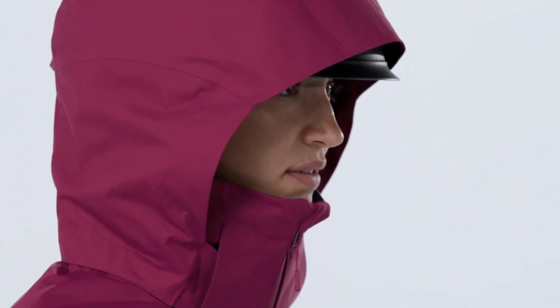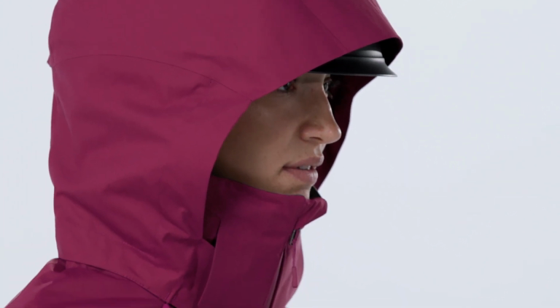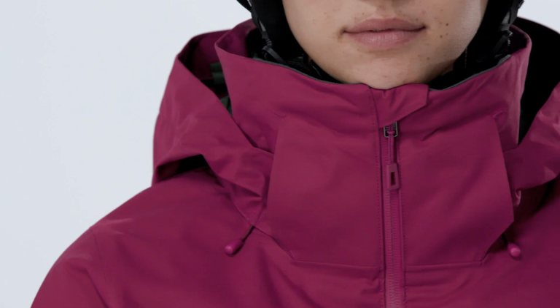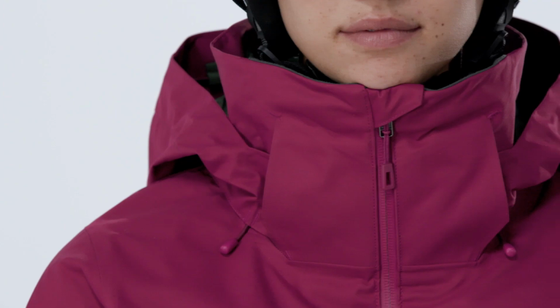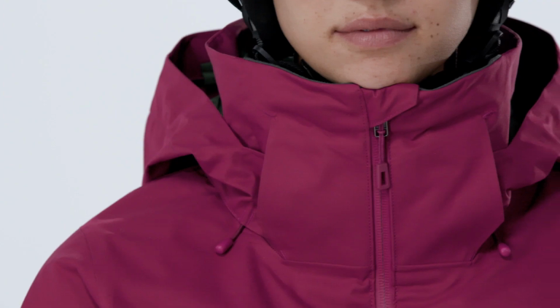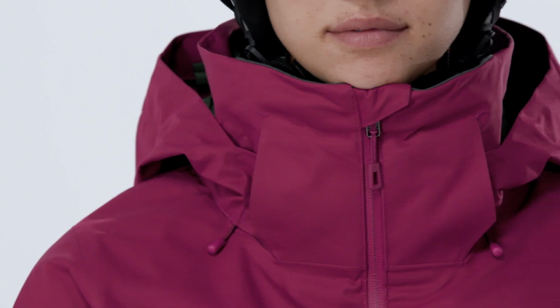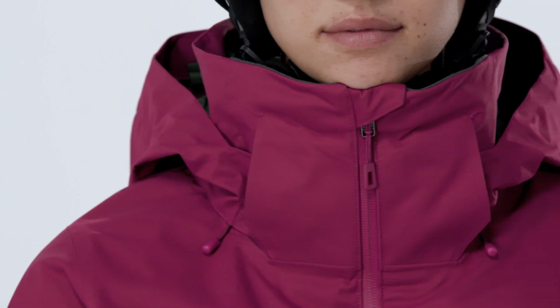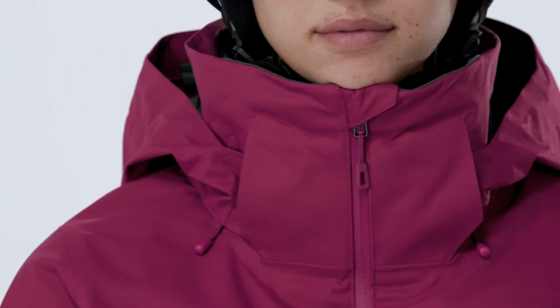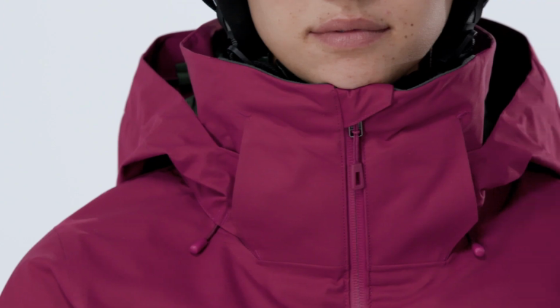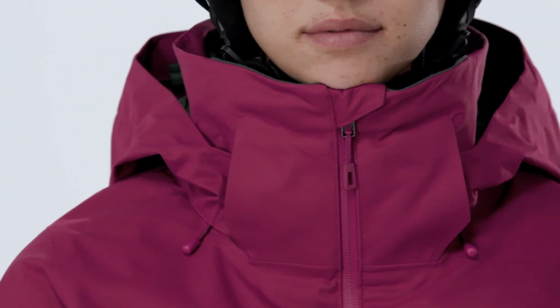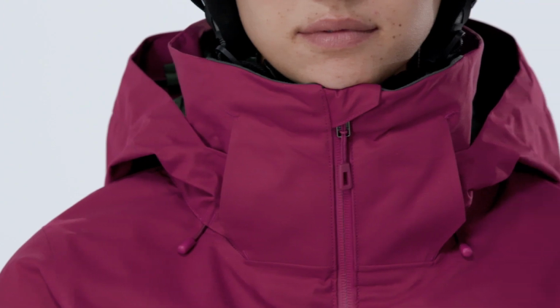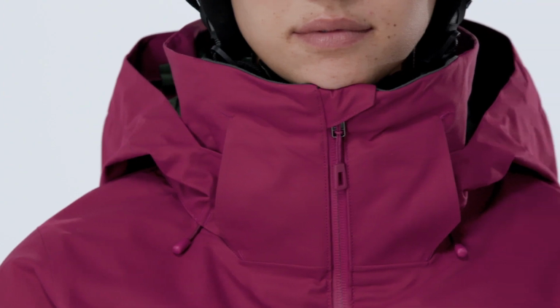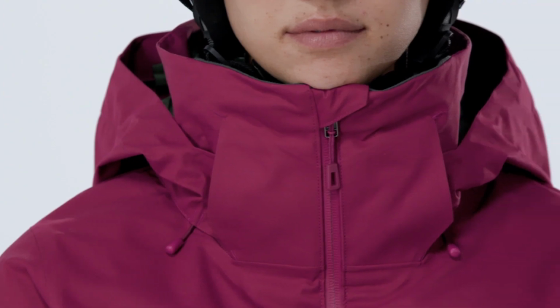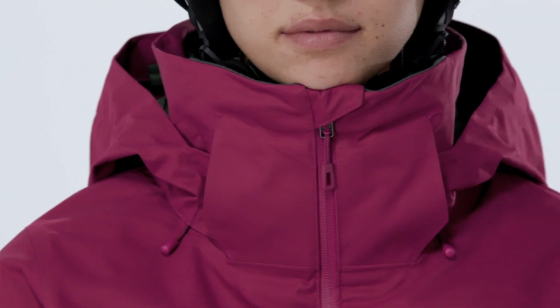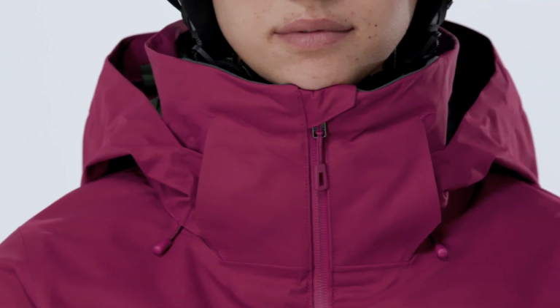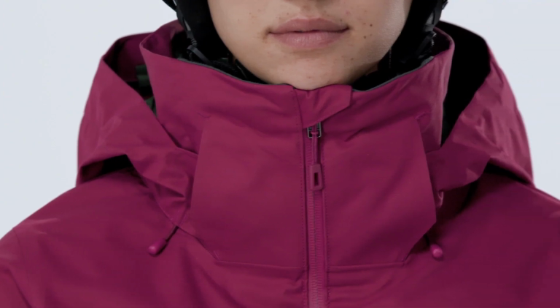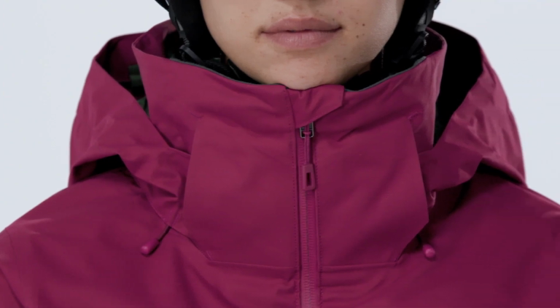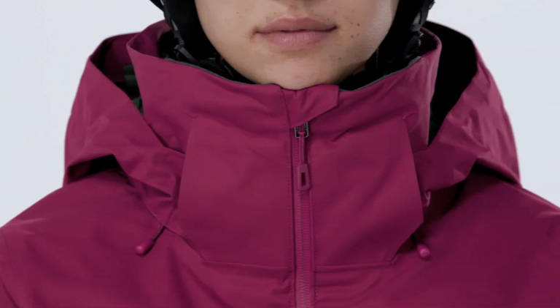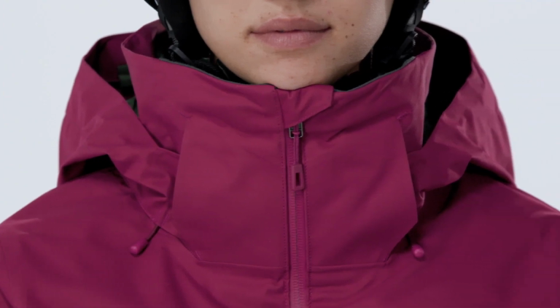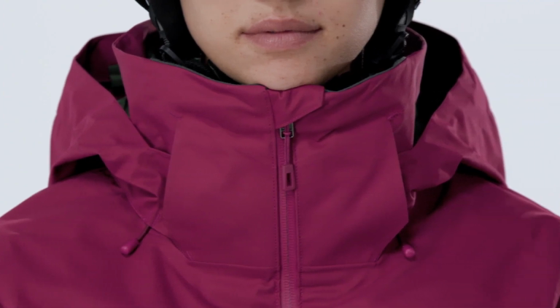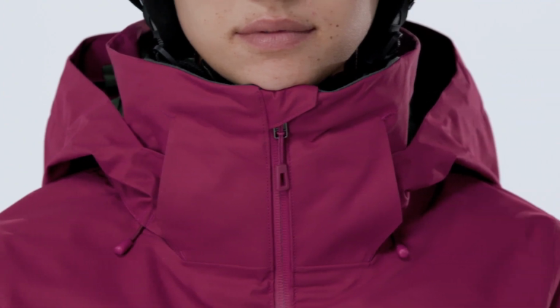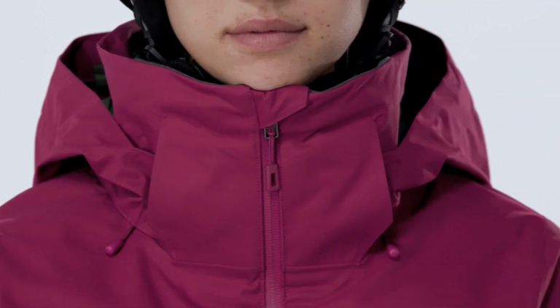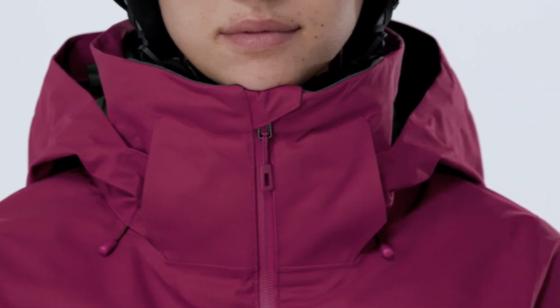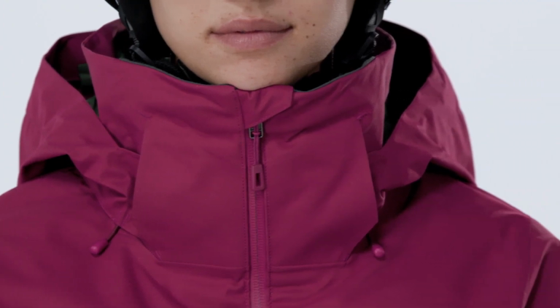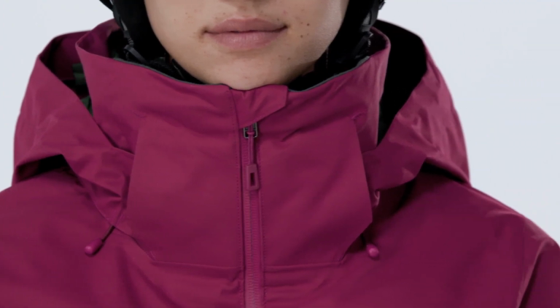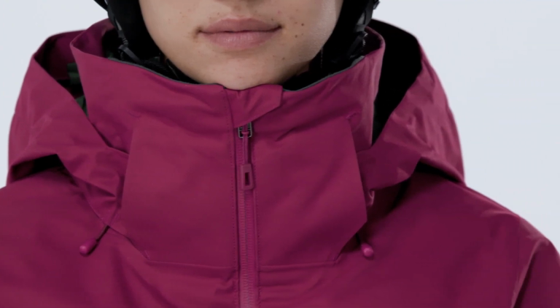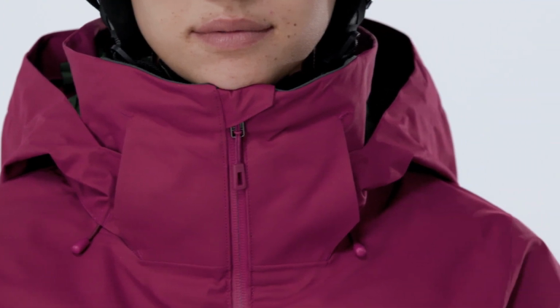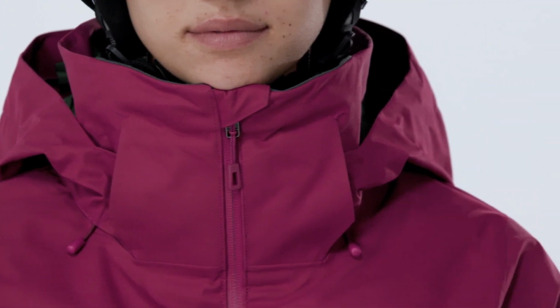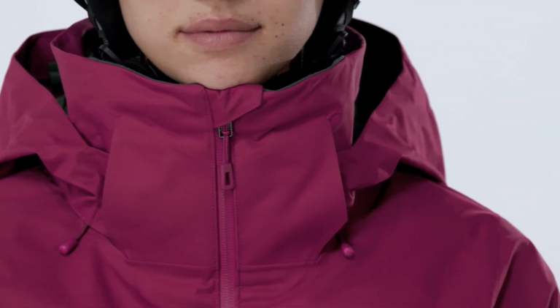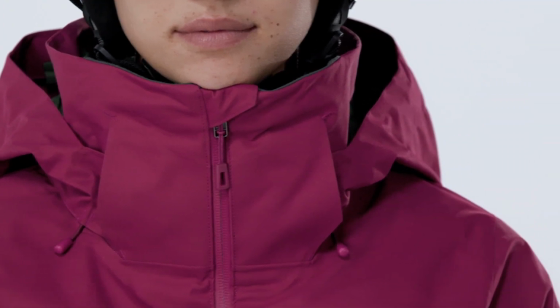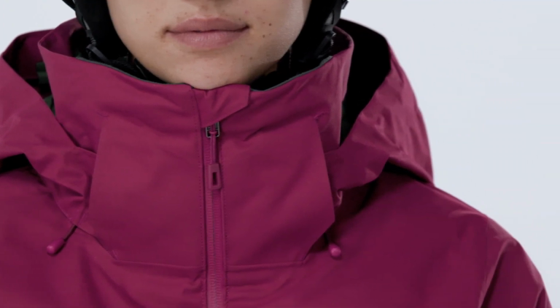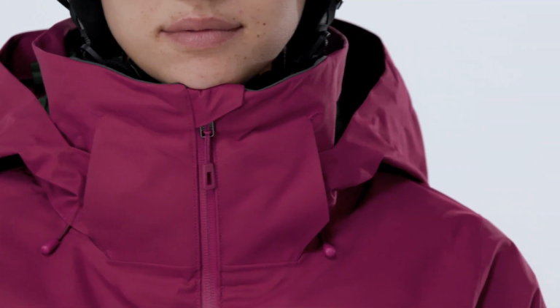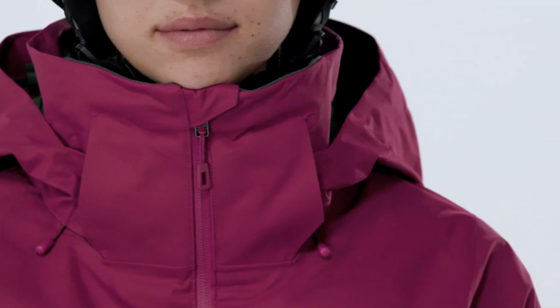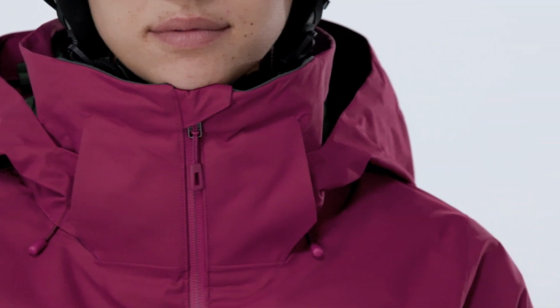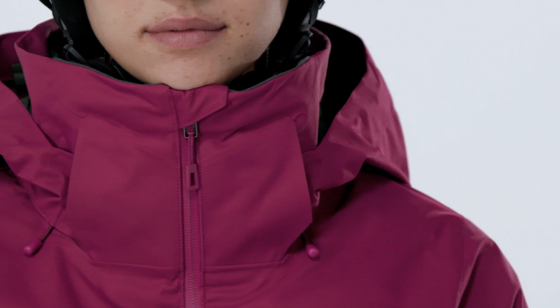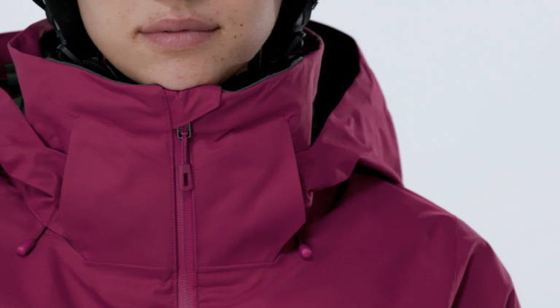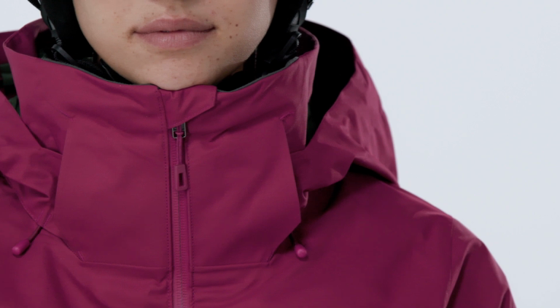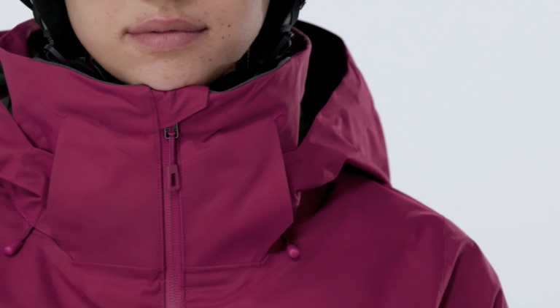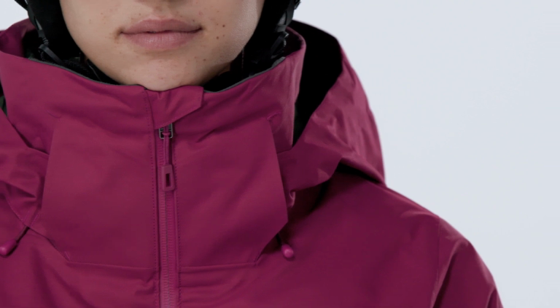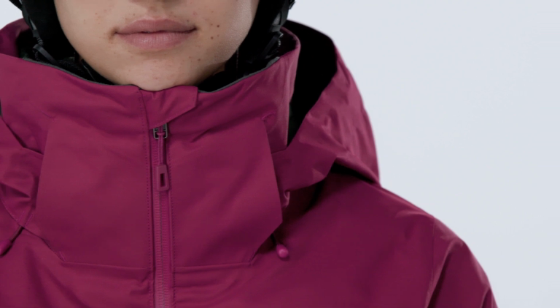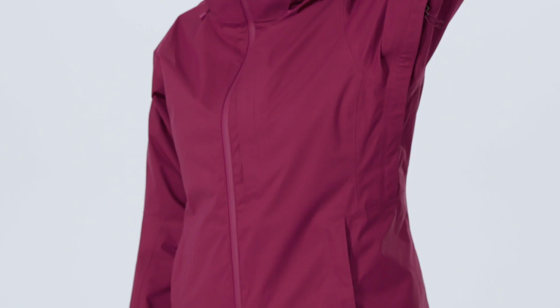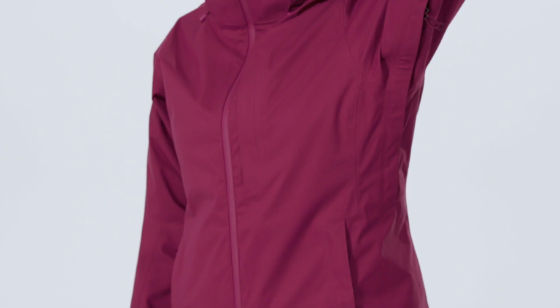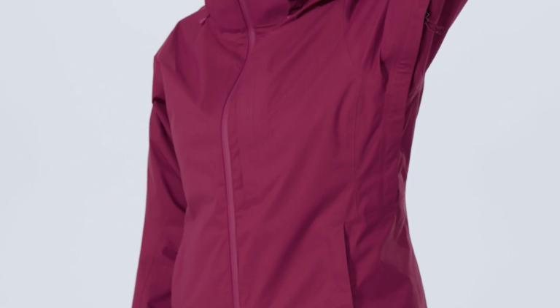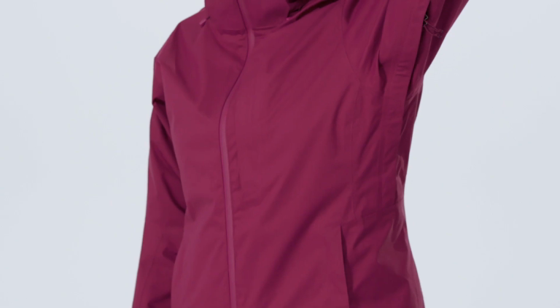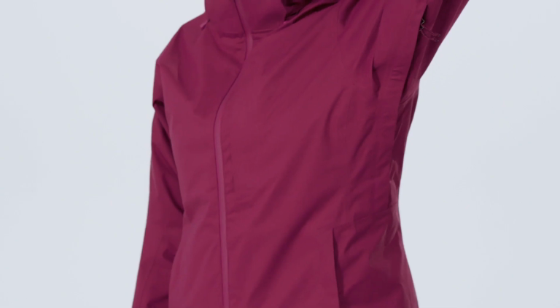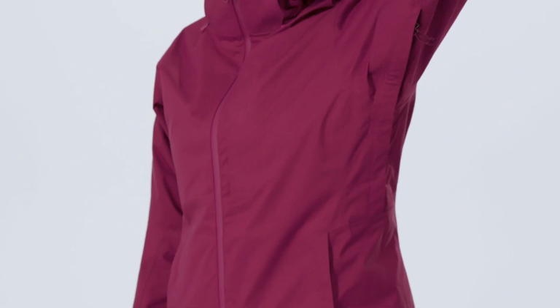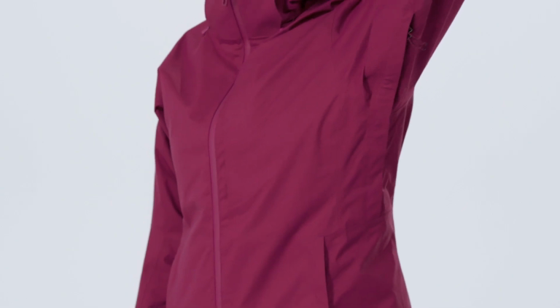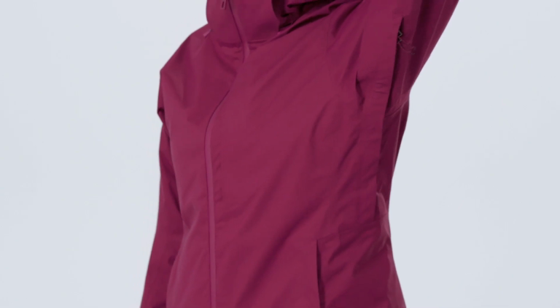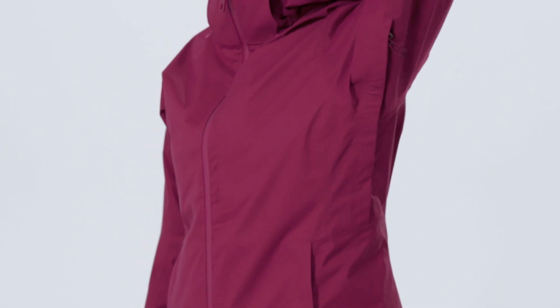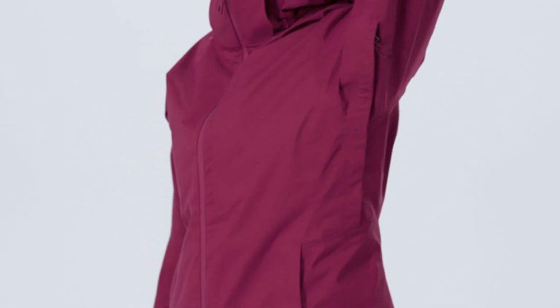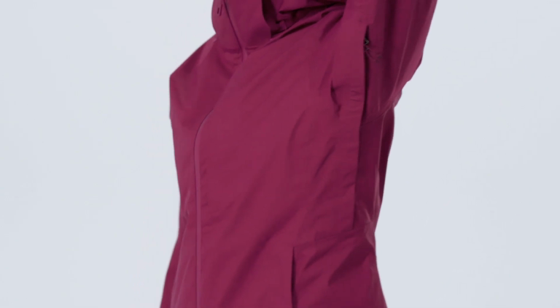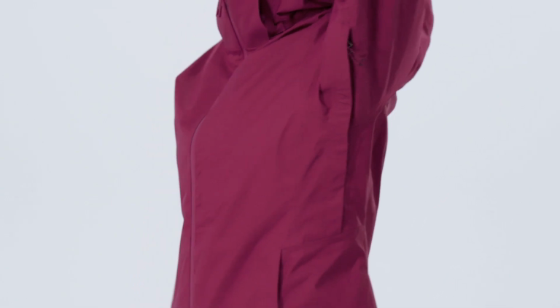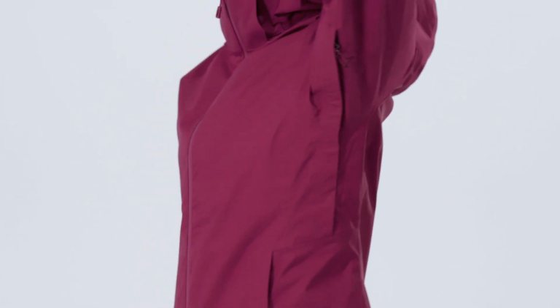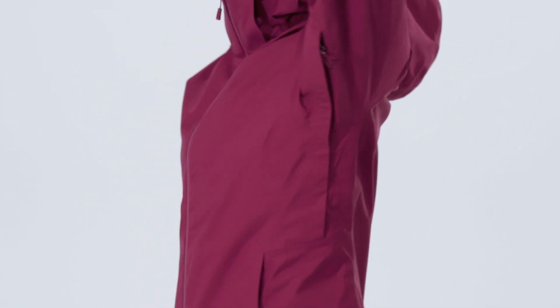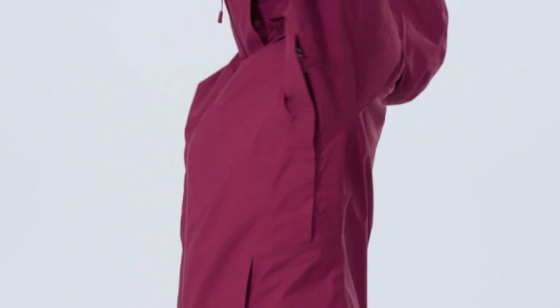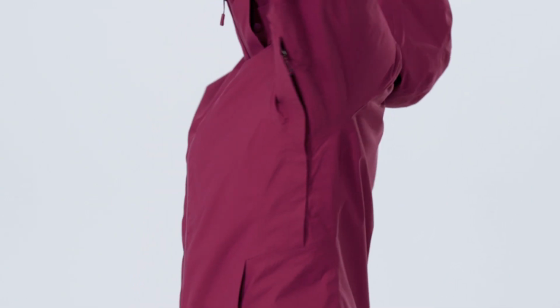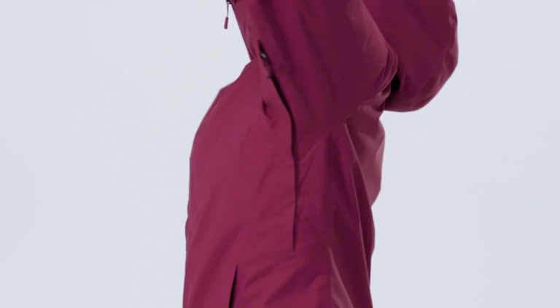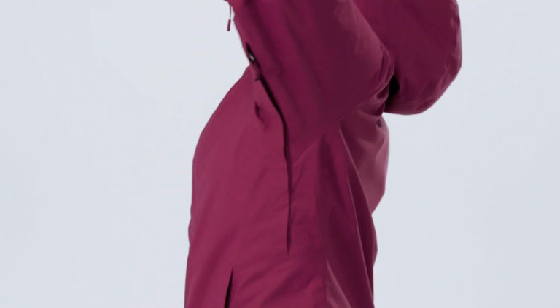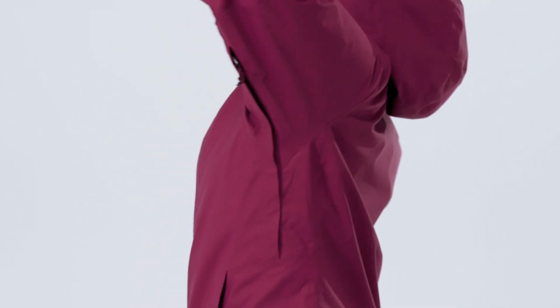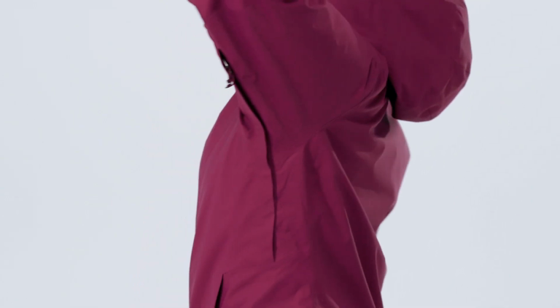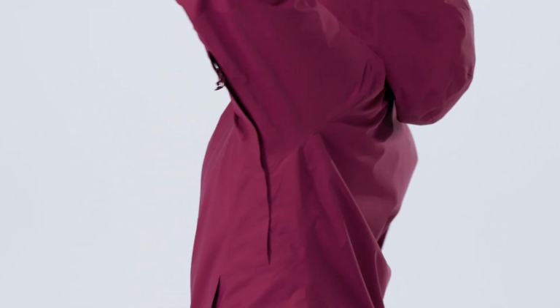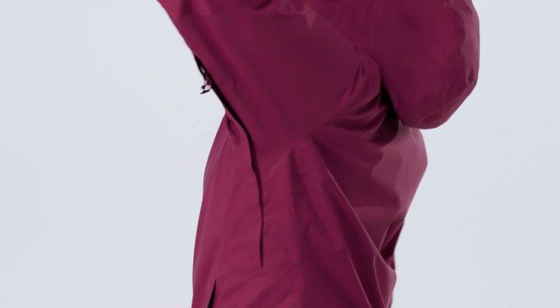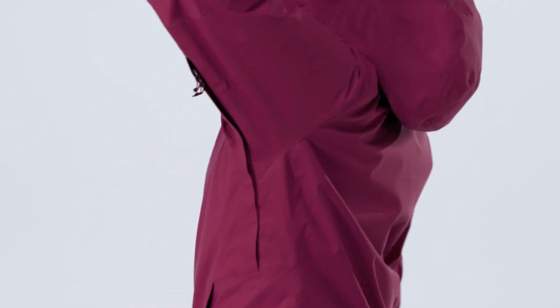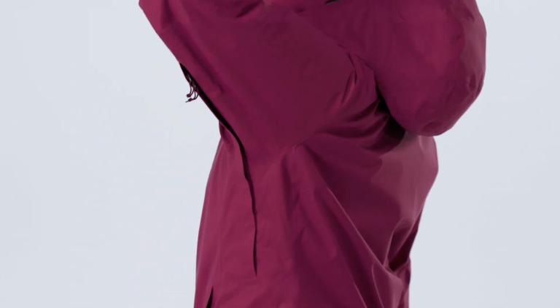A tall collar protects your neck and face even when the hood is down. Pit zips let you quickly release heat.